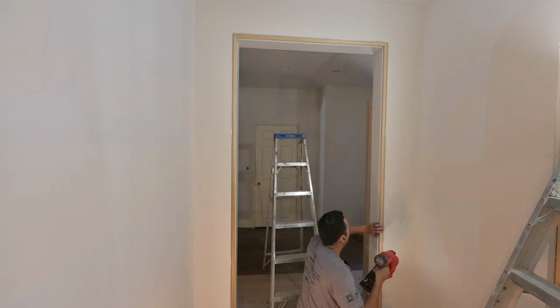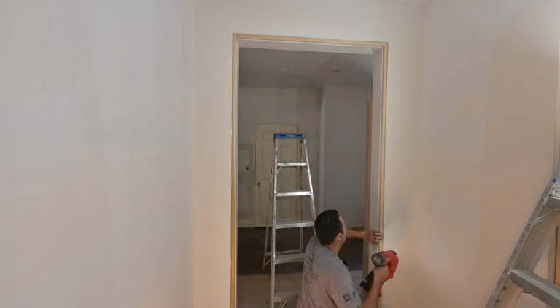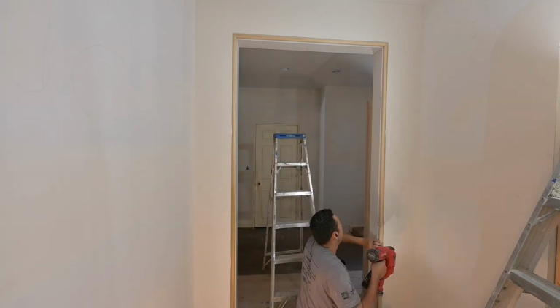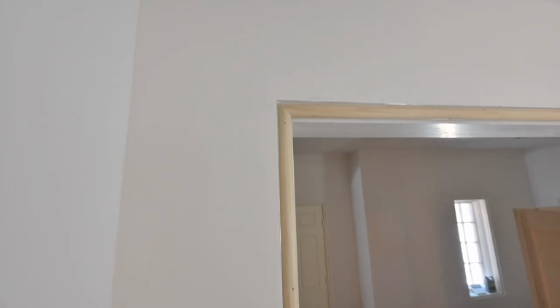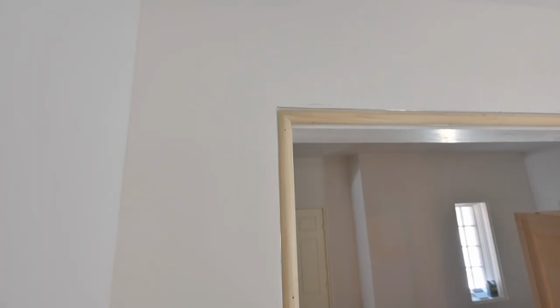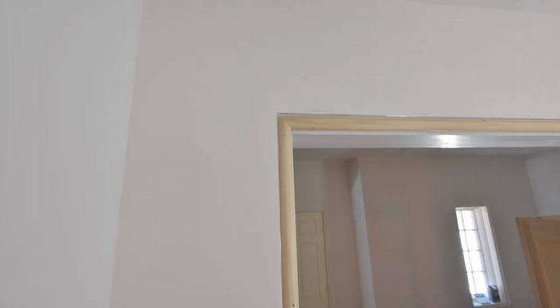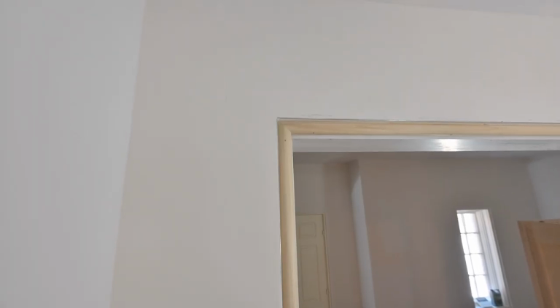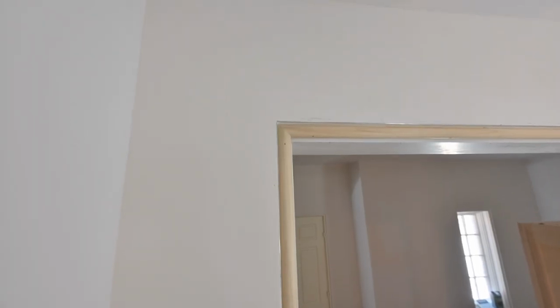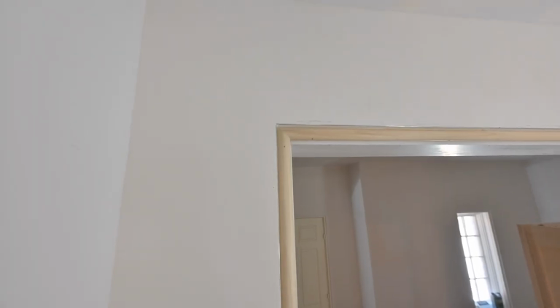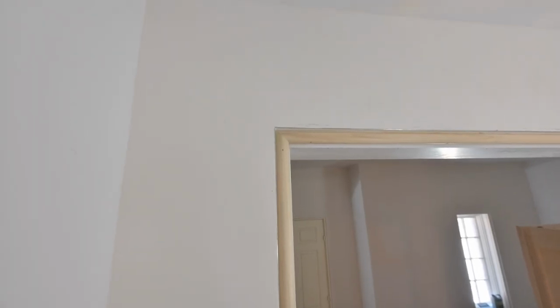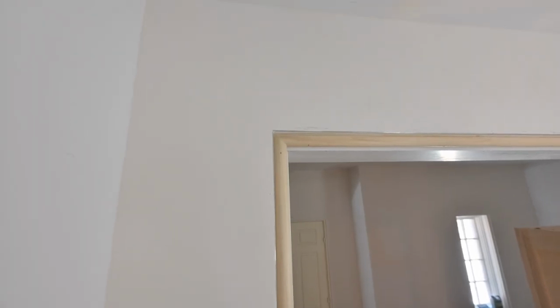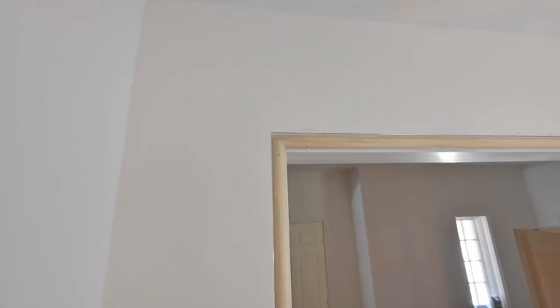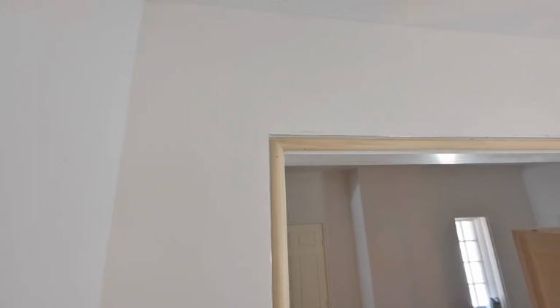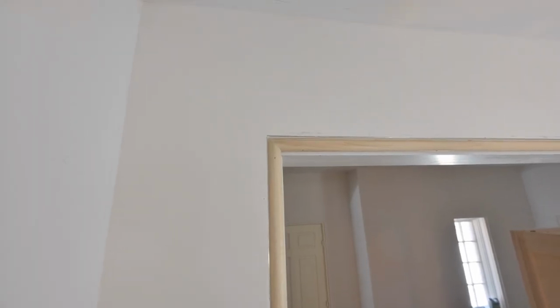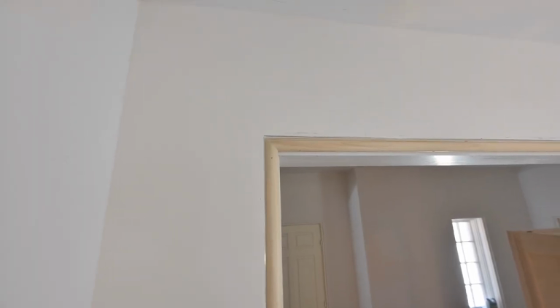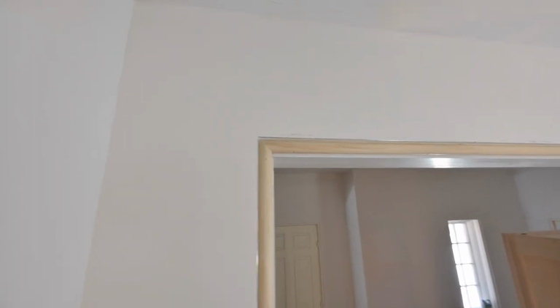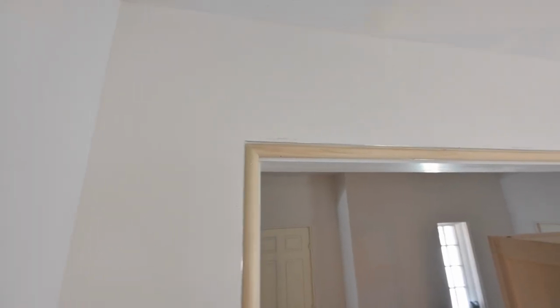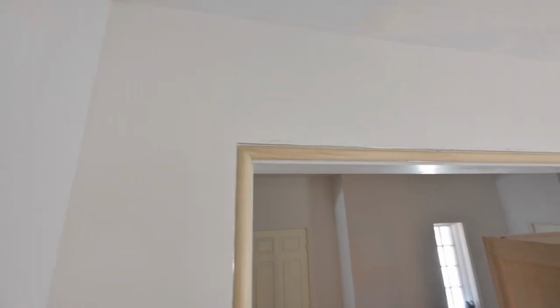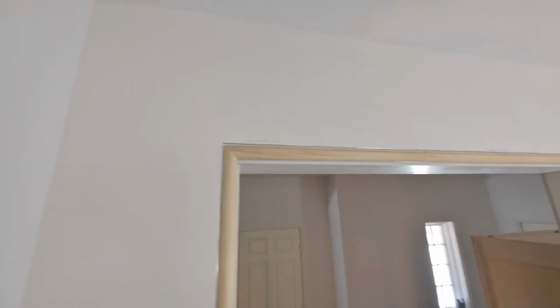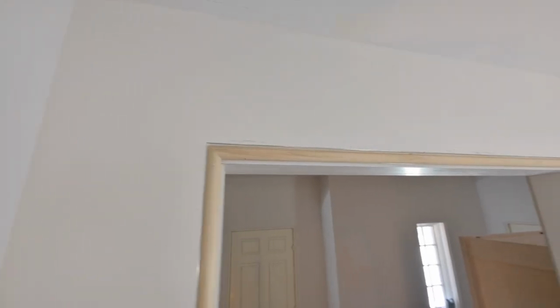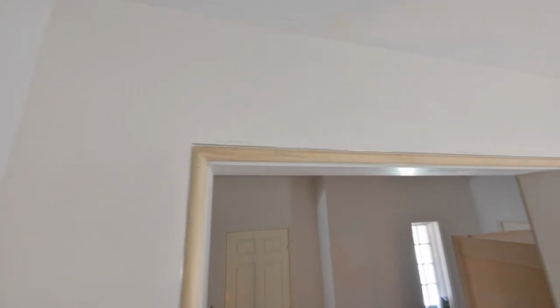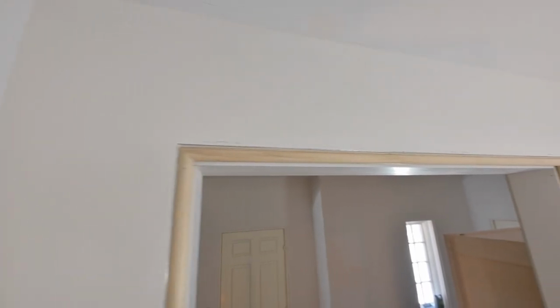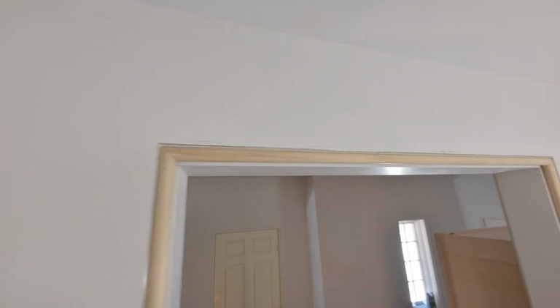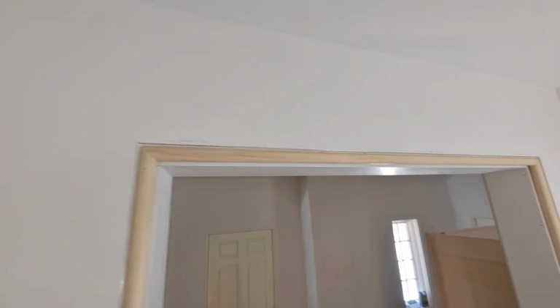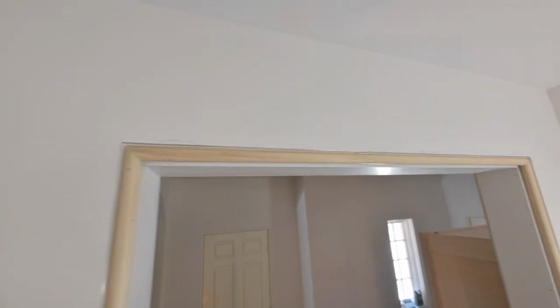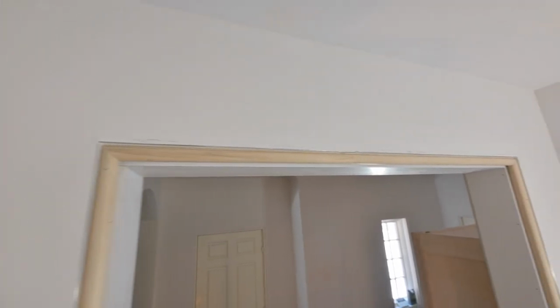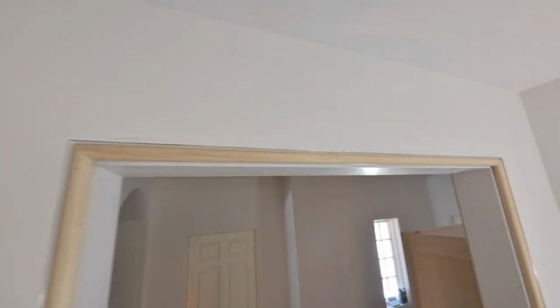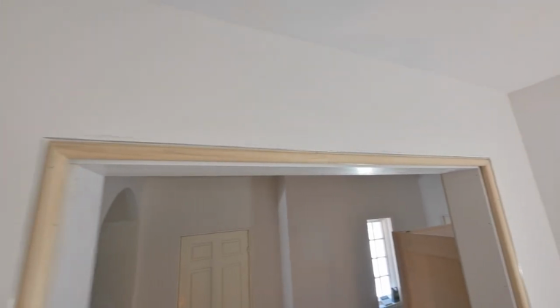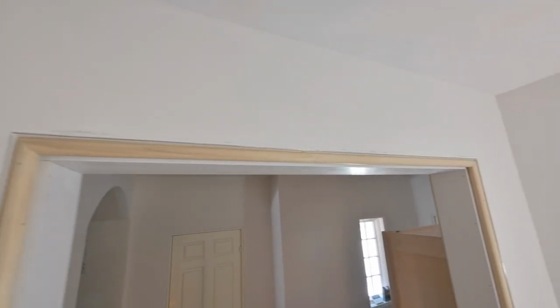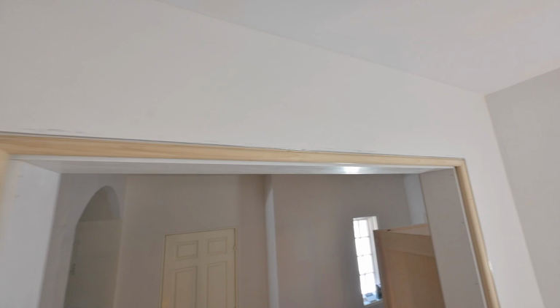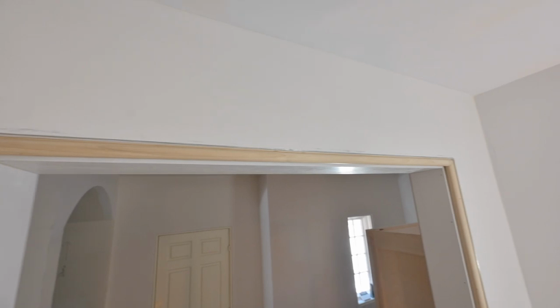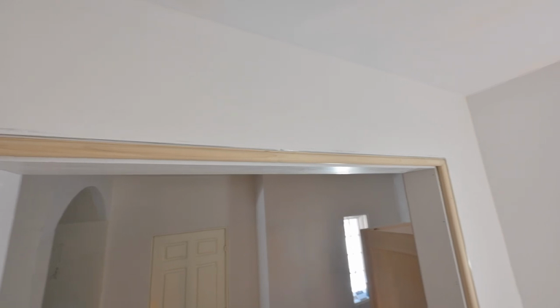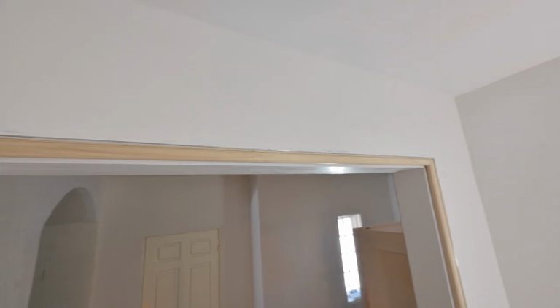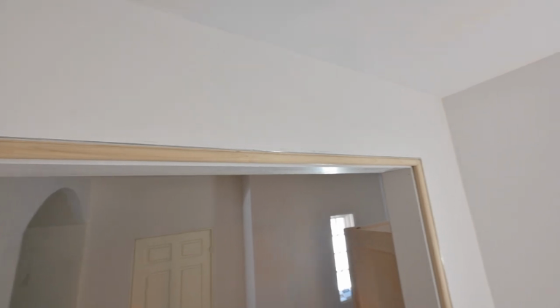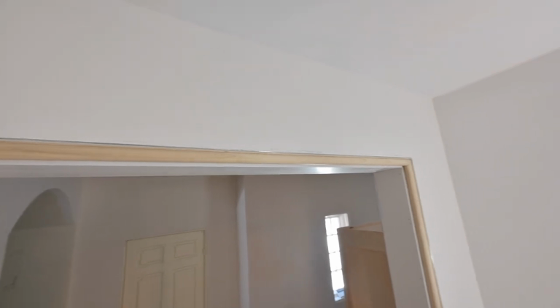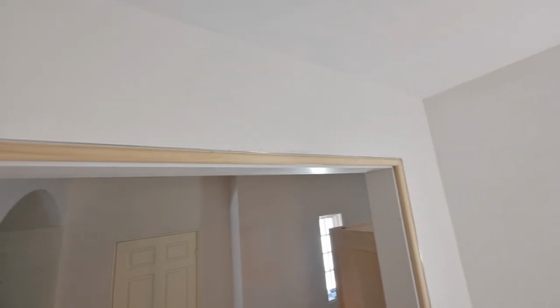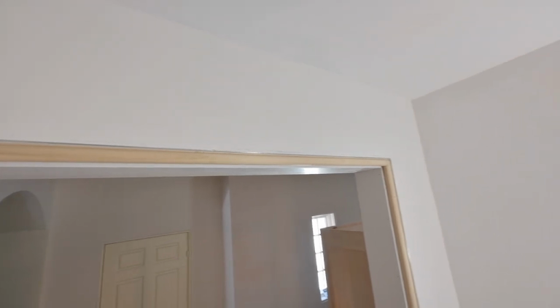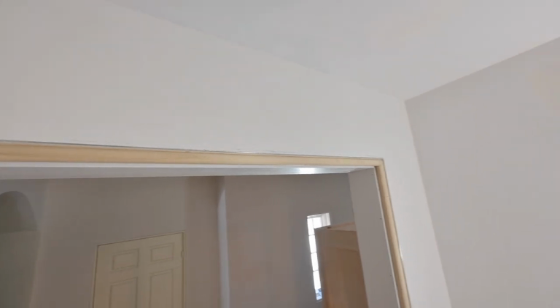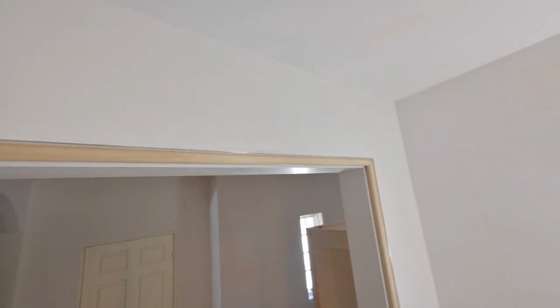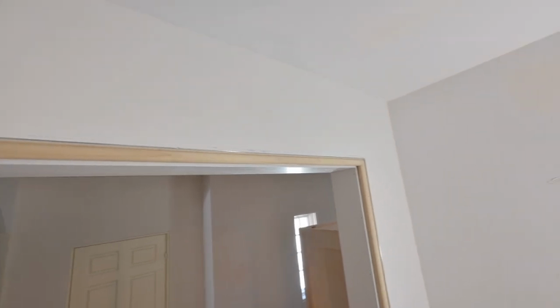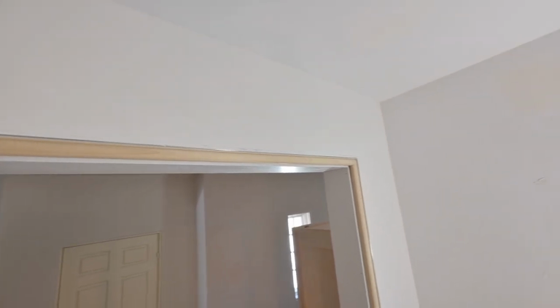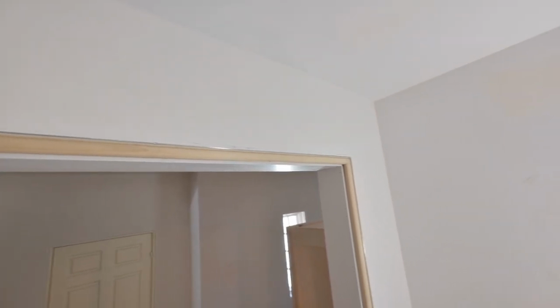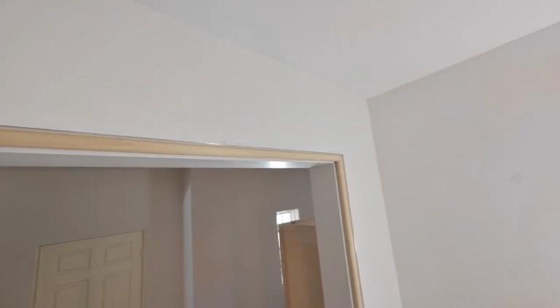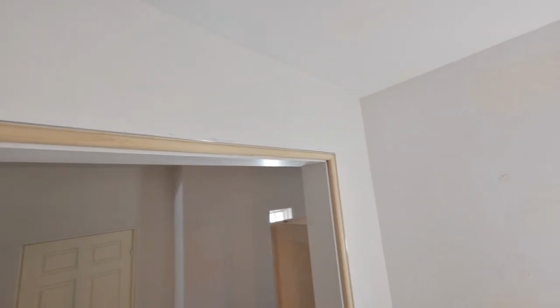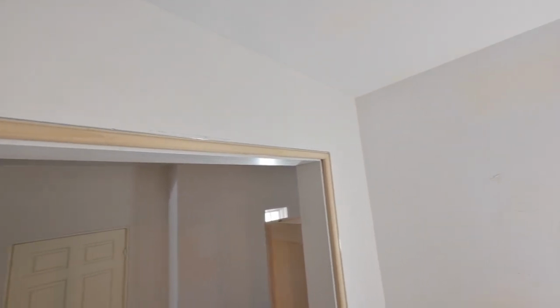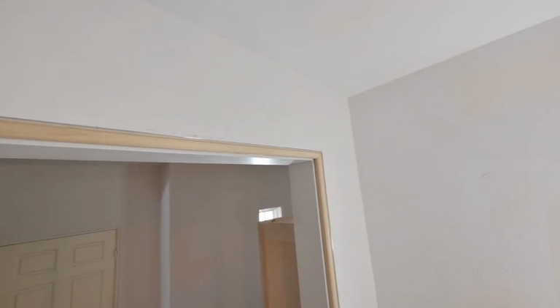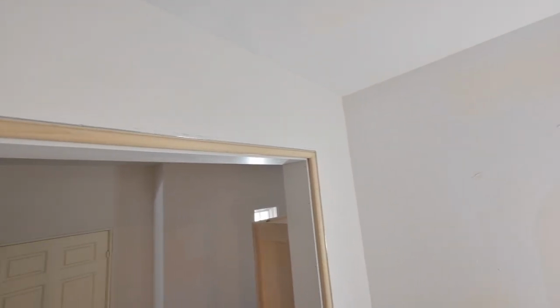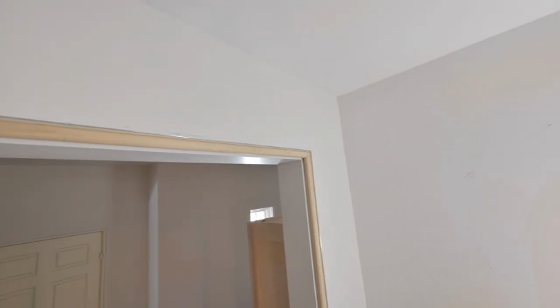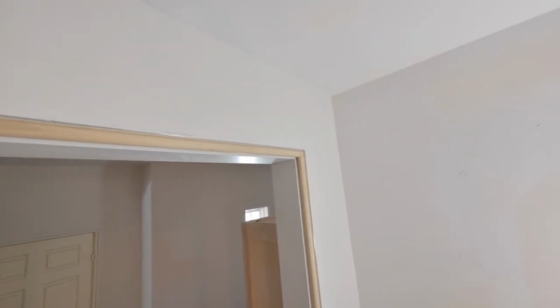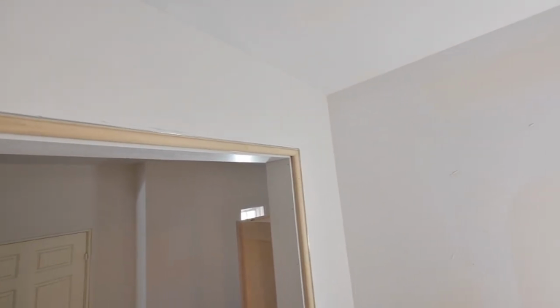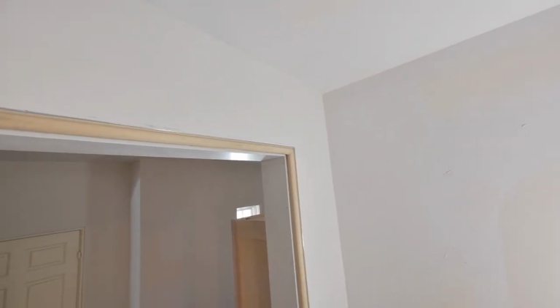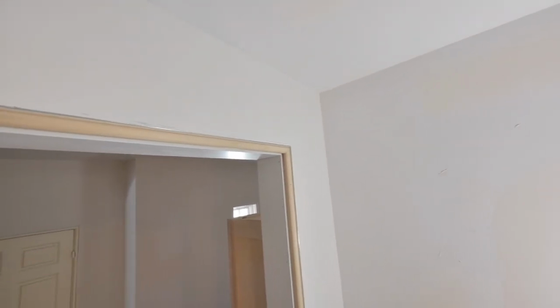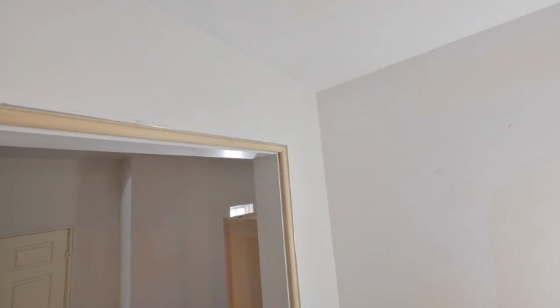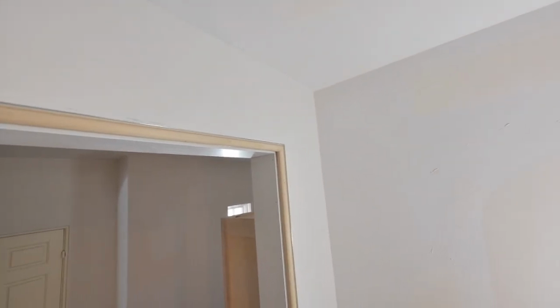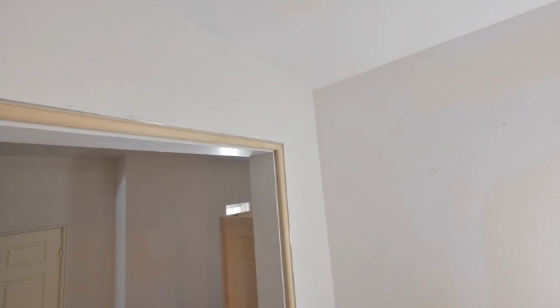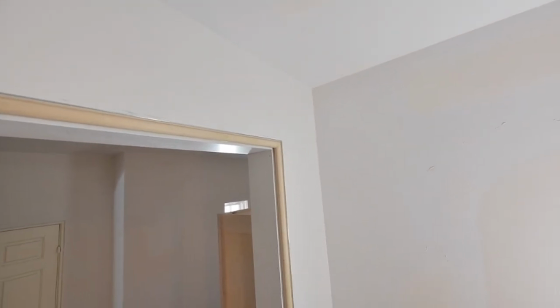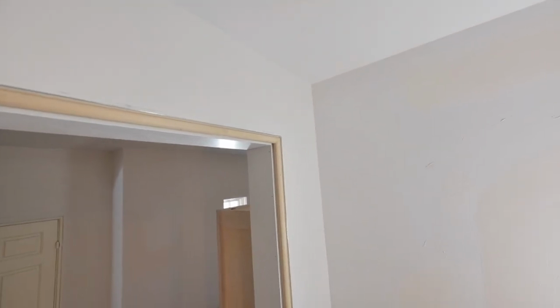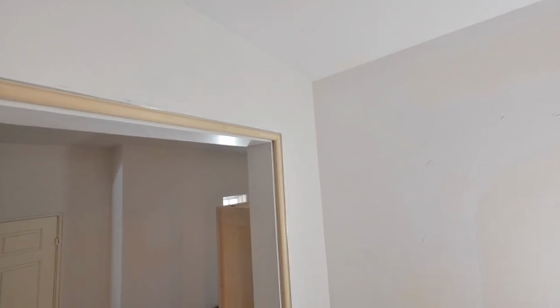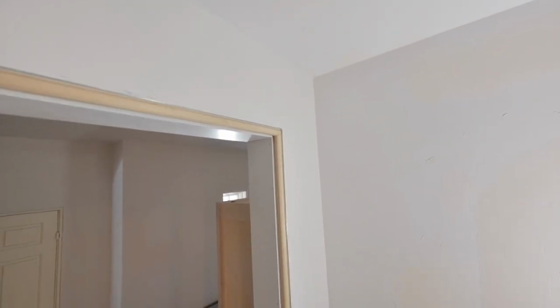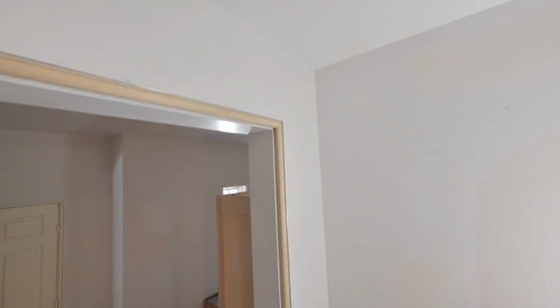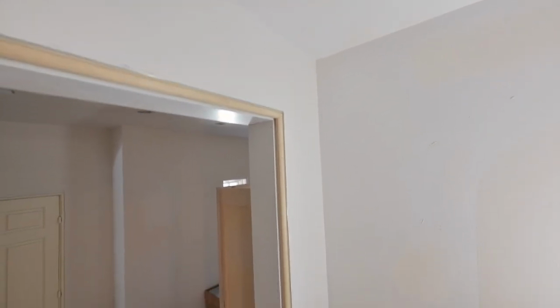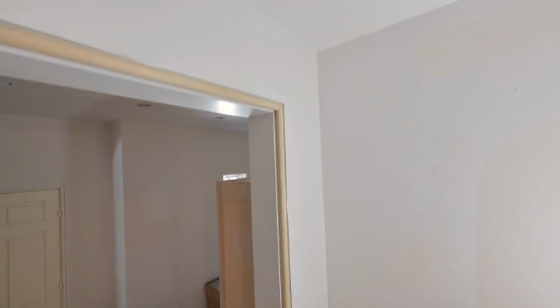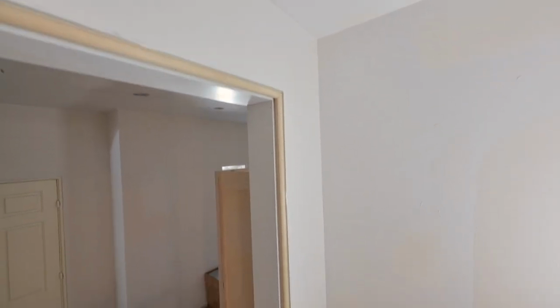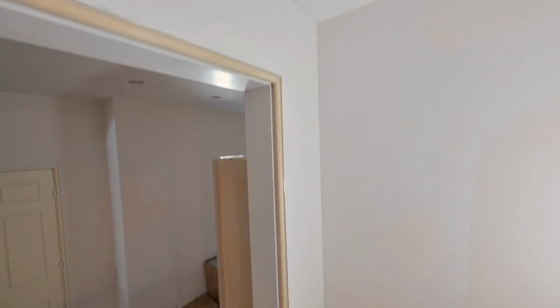Check it out guys - we've got our pencil casing installed. Really basic install, but a really interesting look.